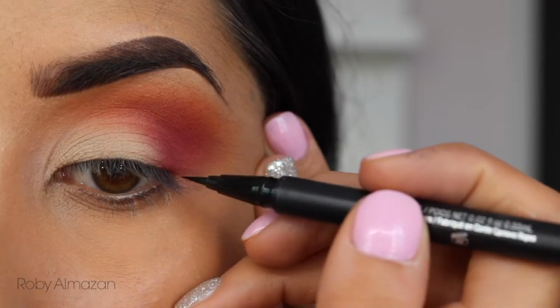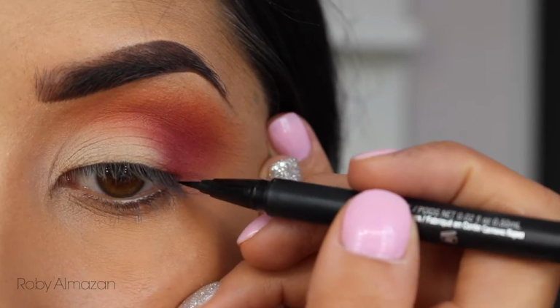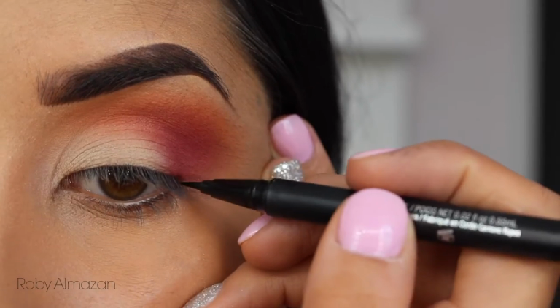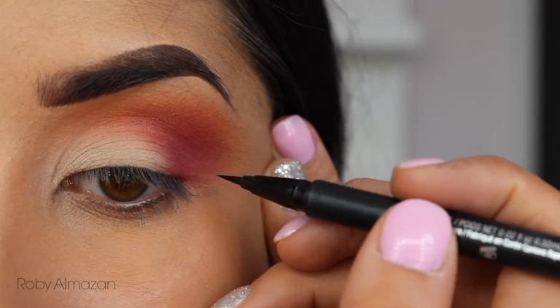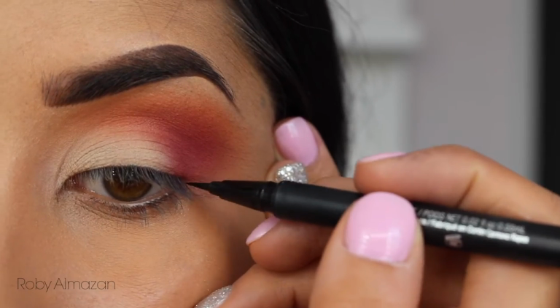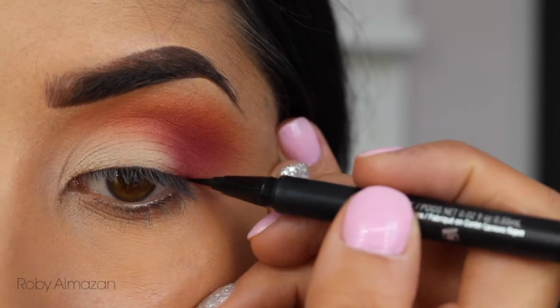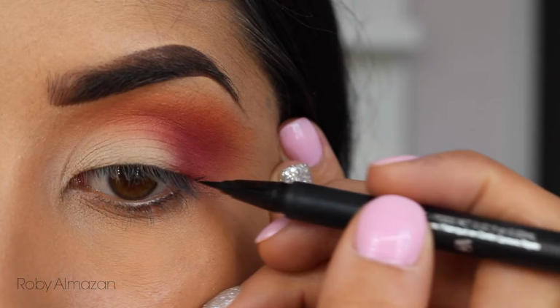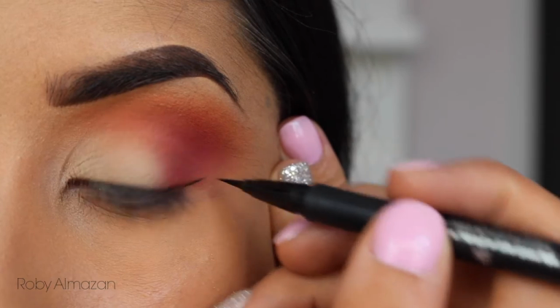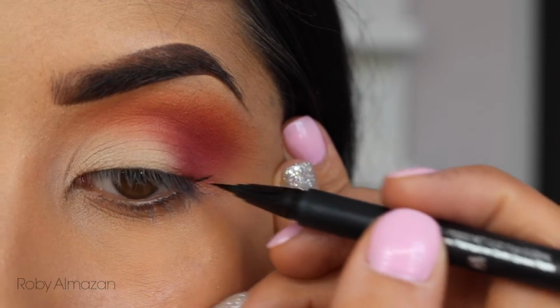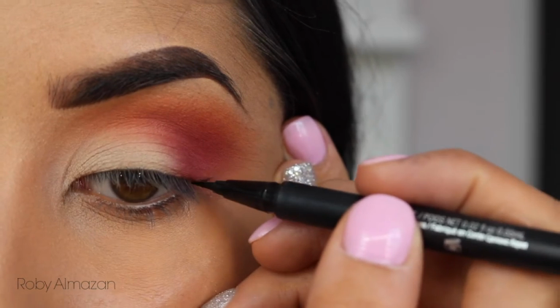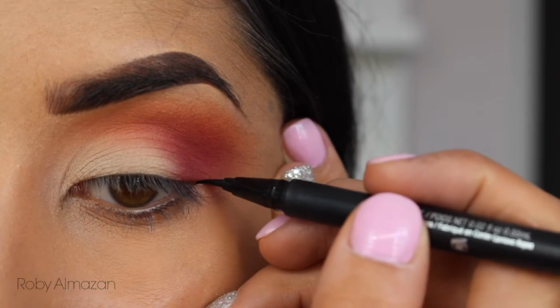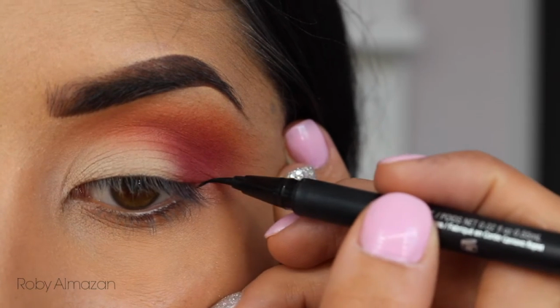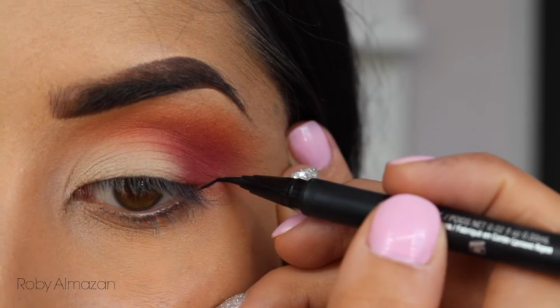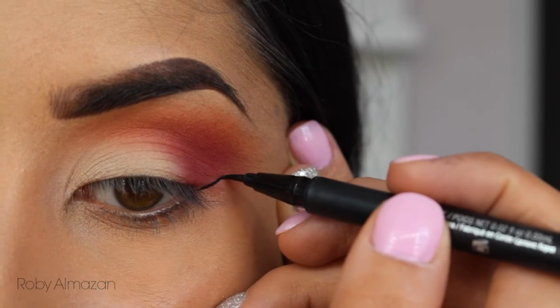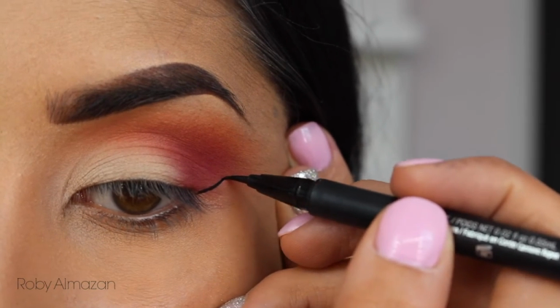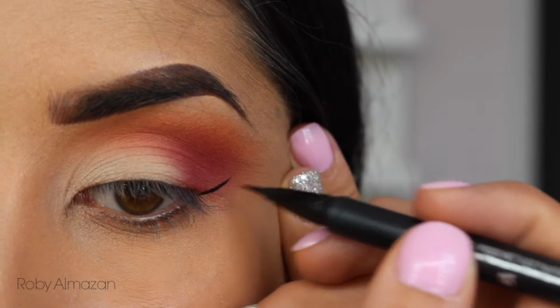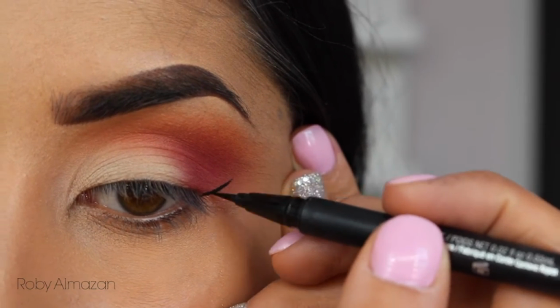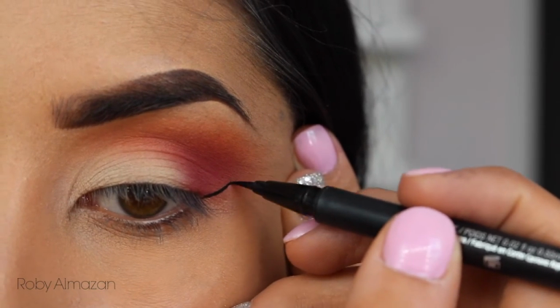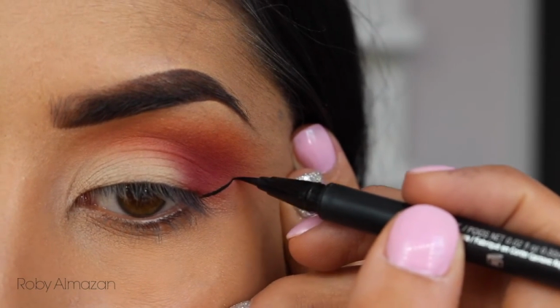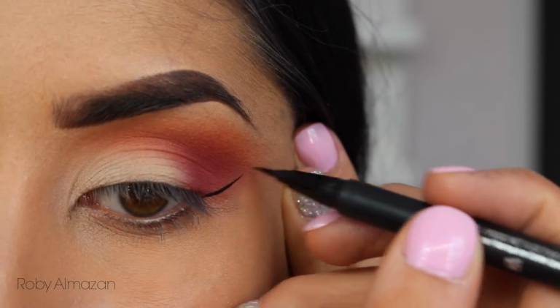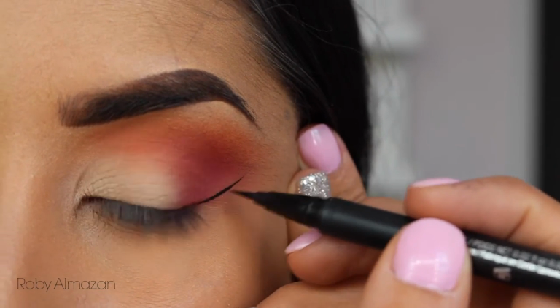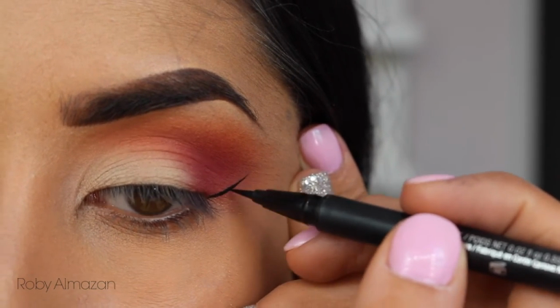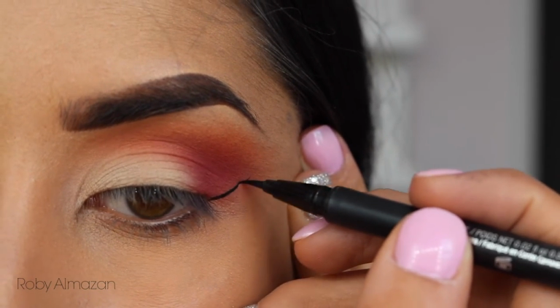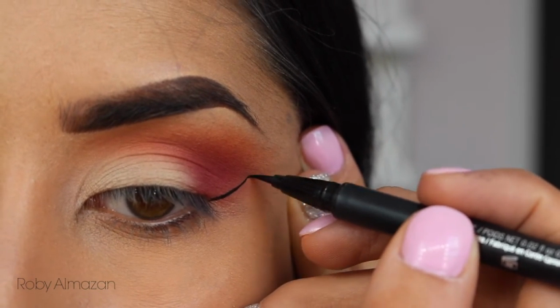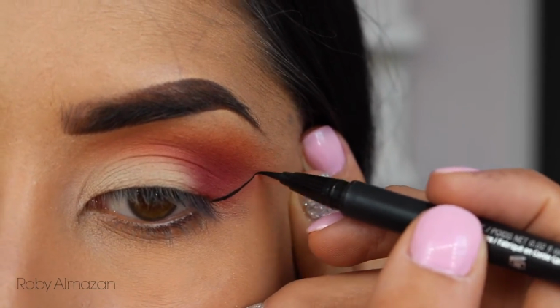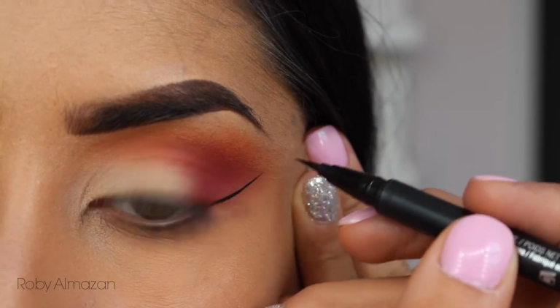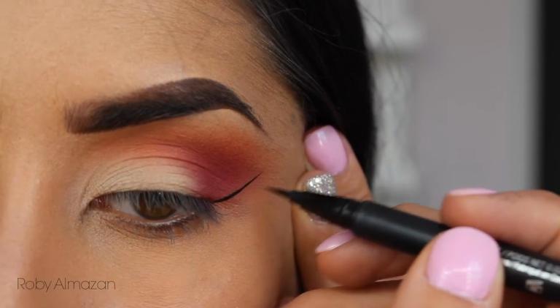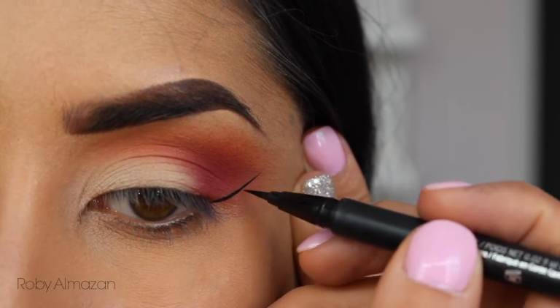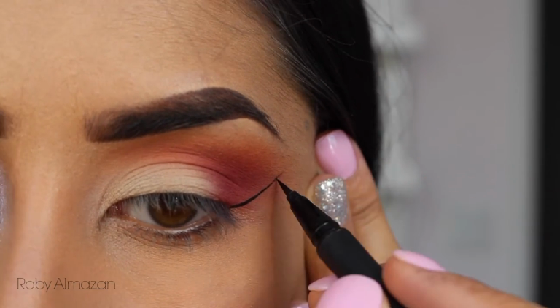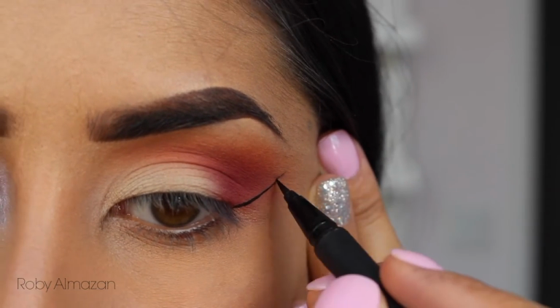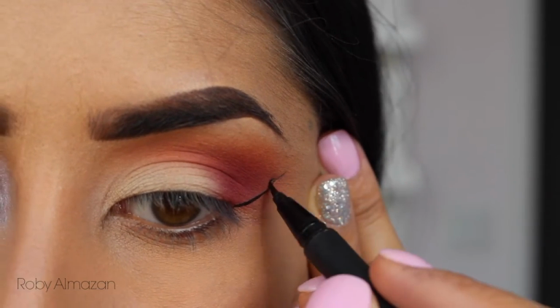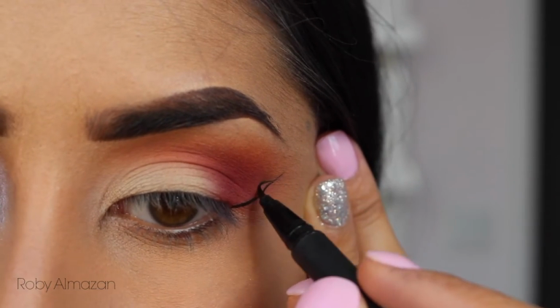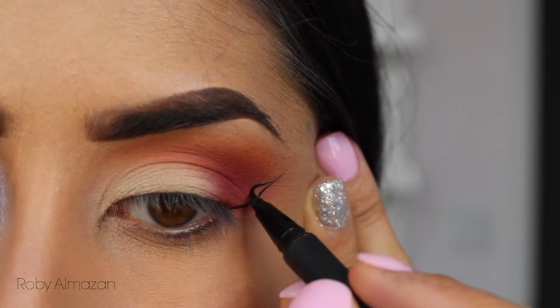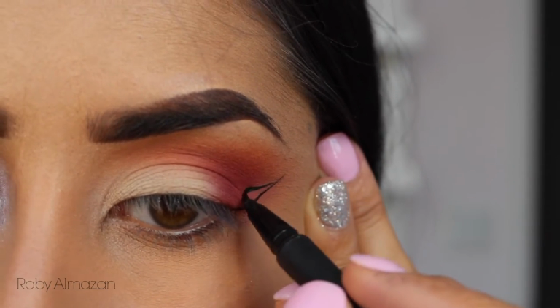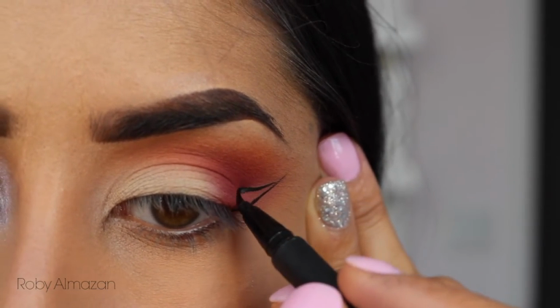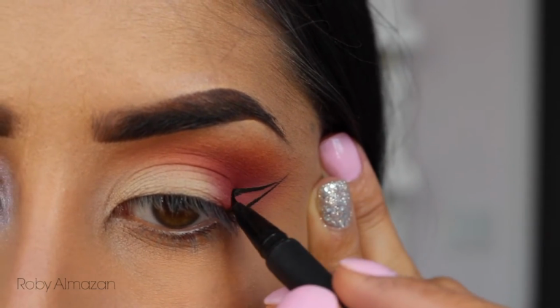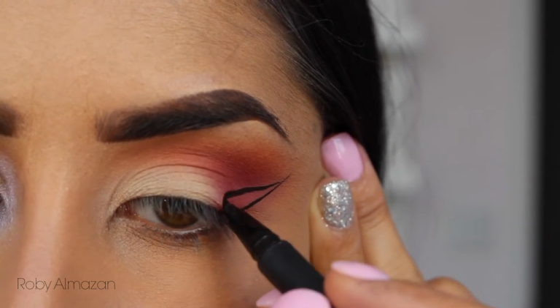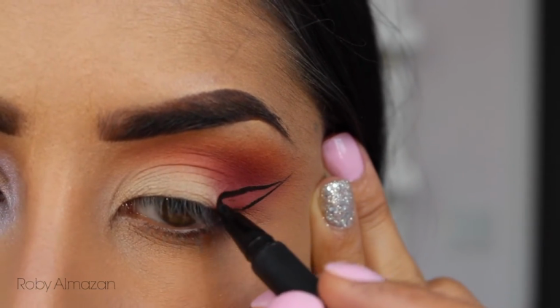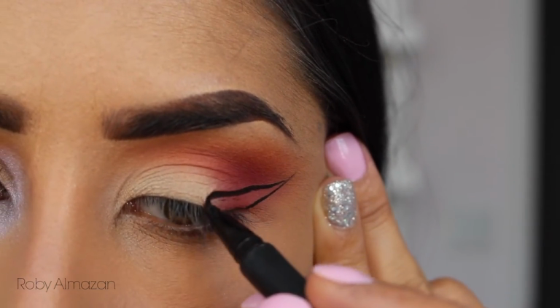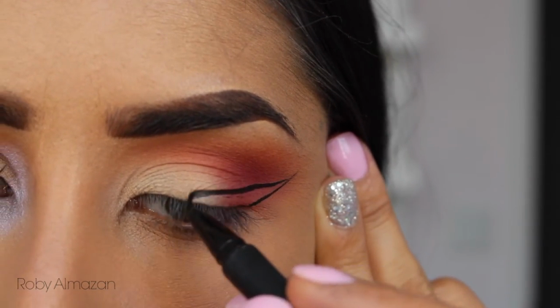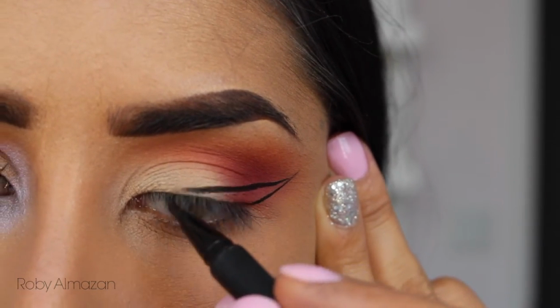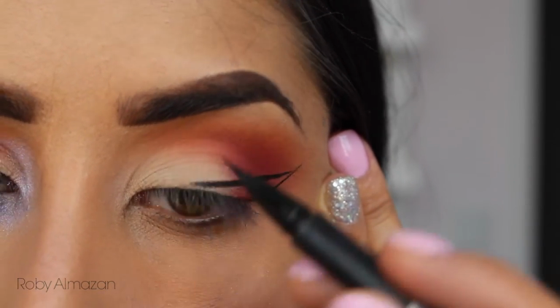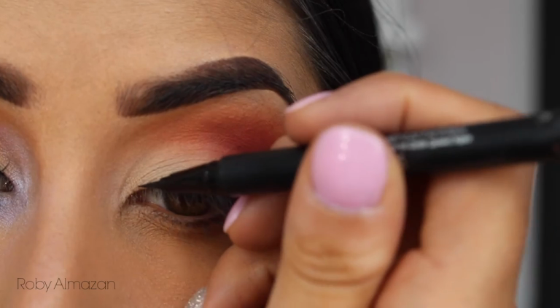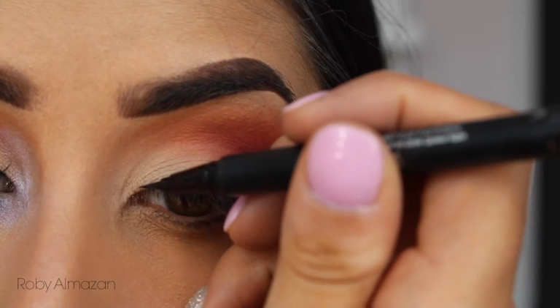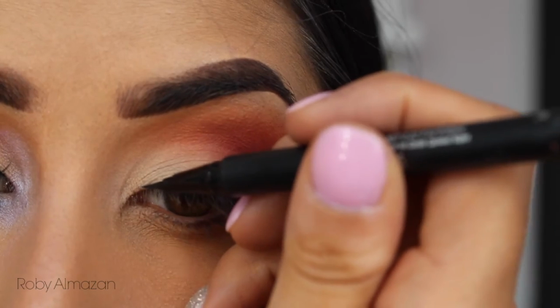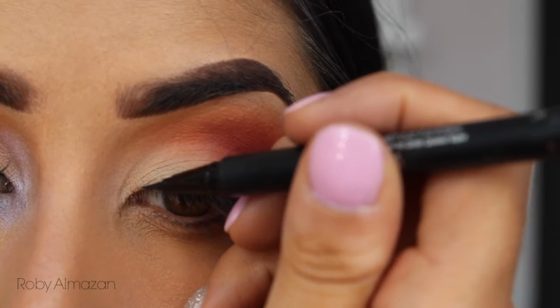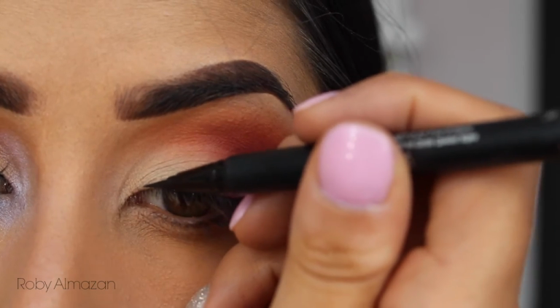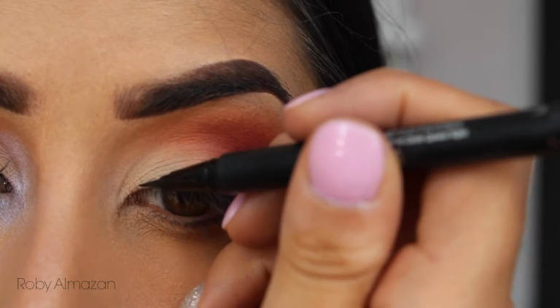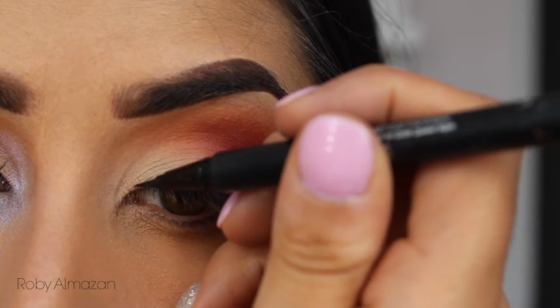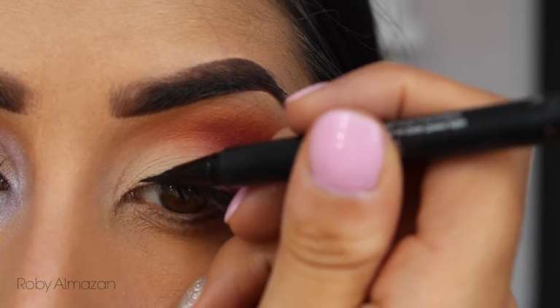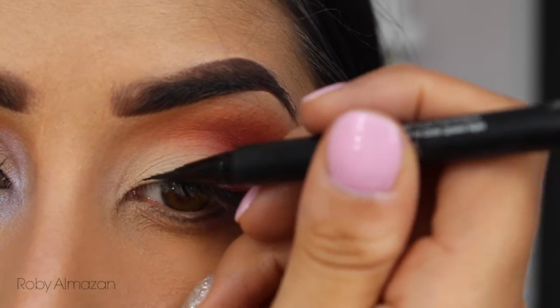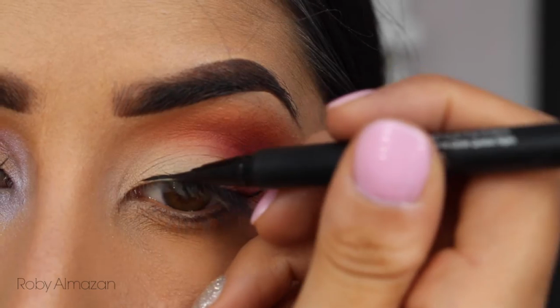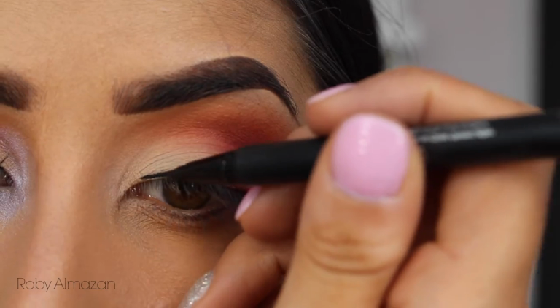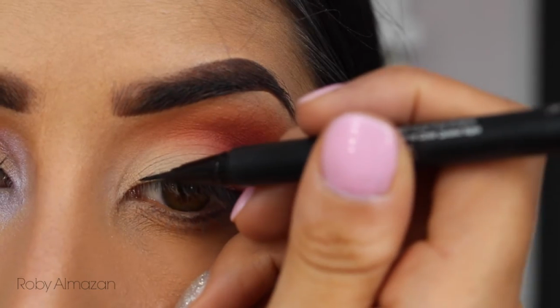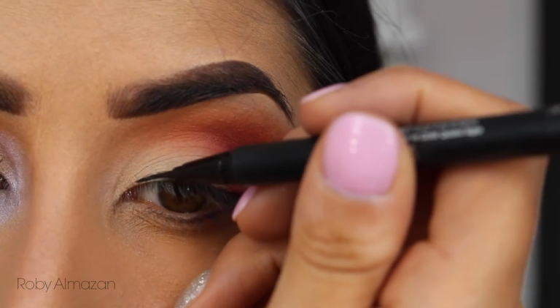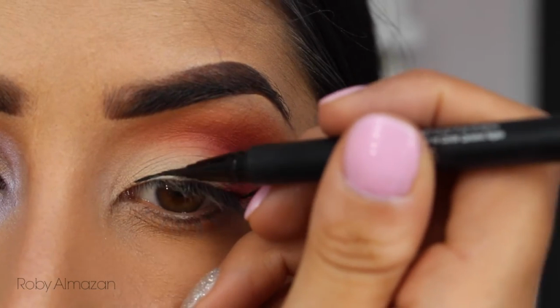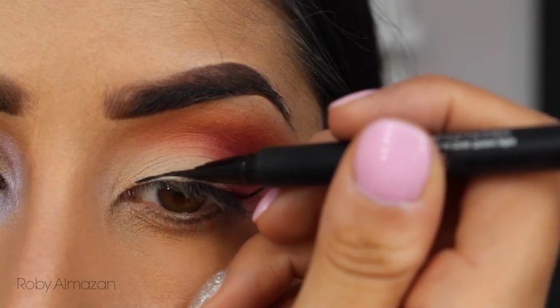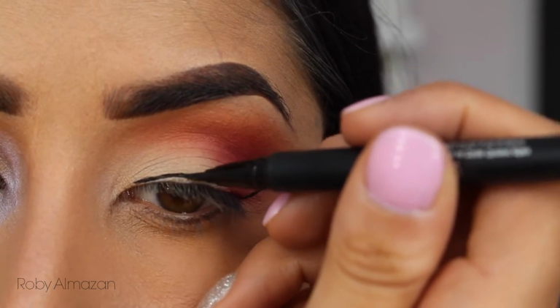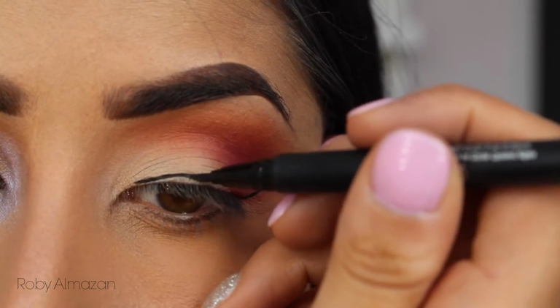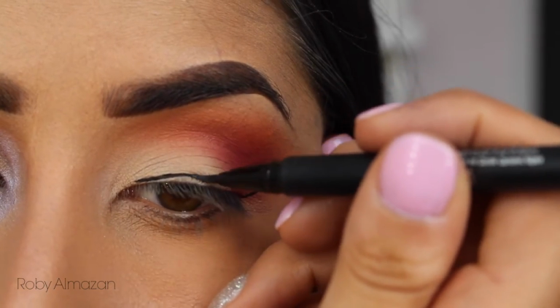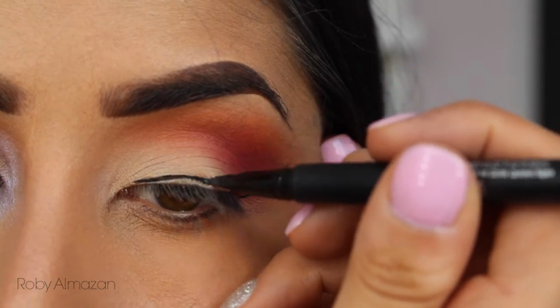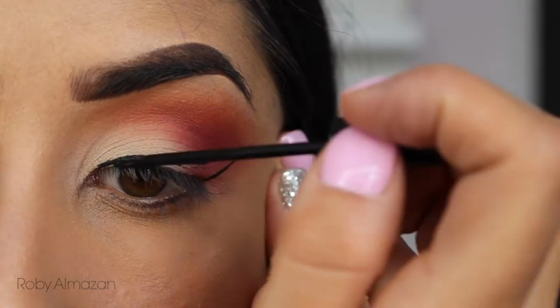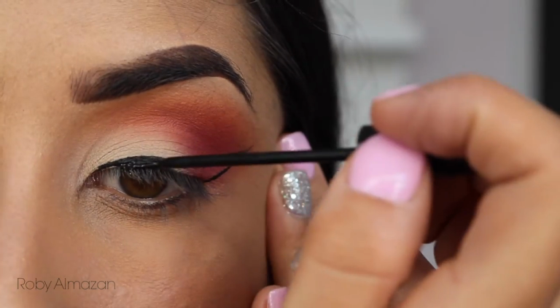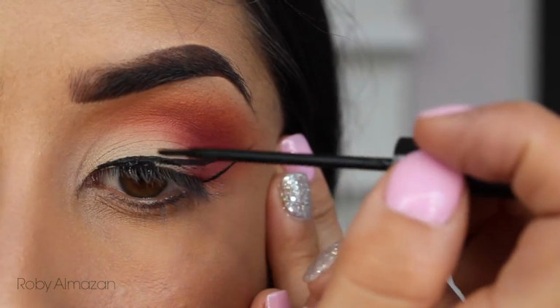I'll just let you see how I do my wing and leave it at that.